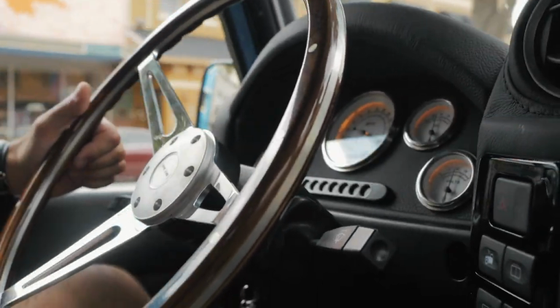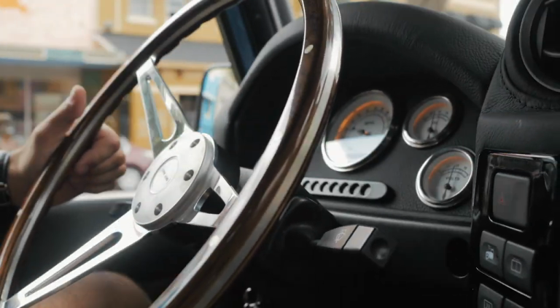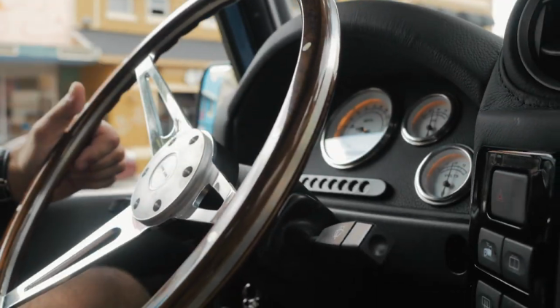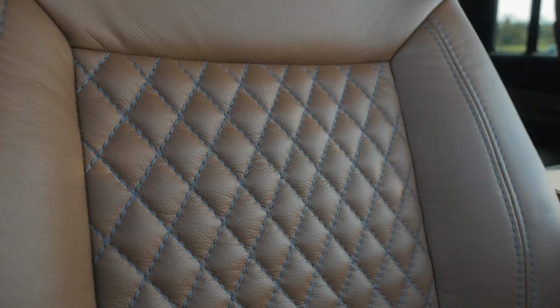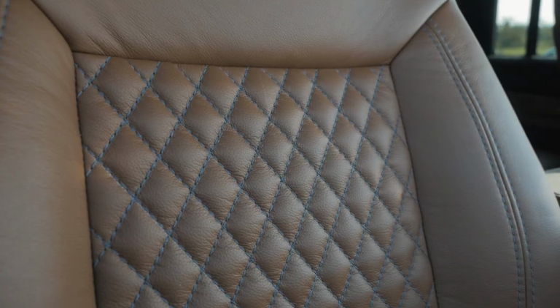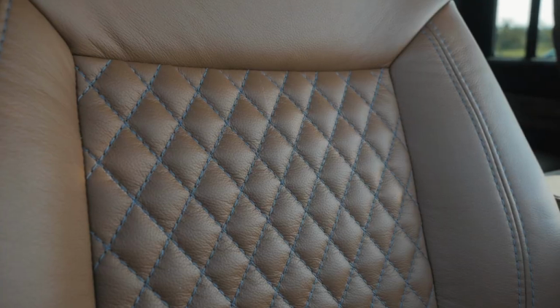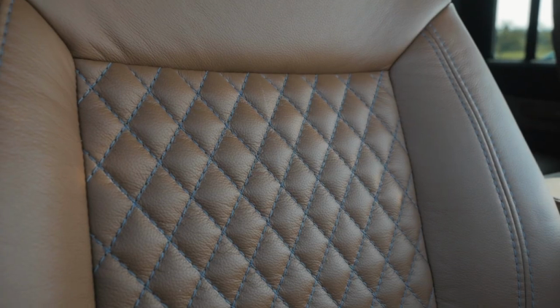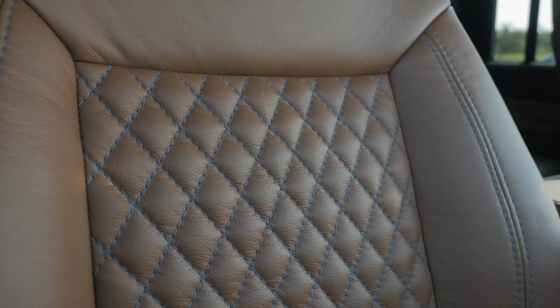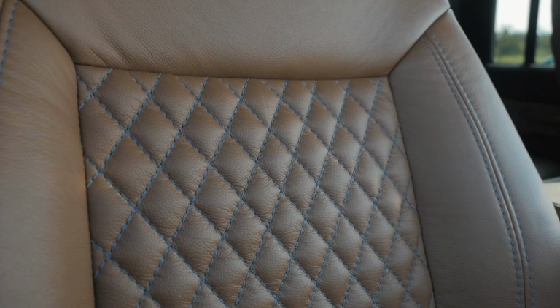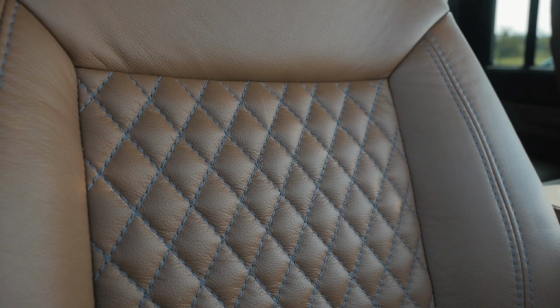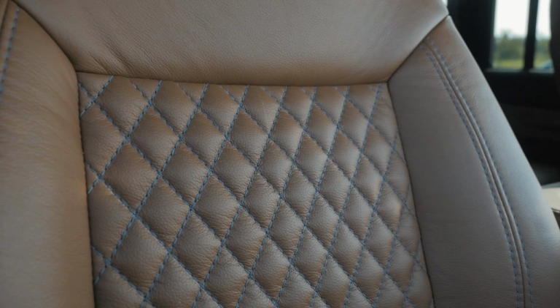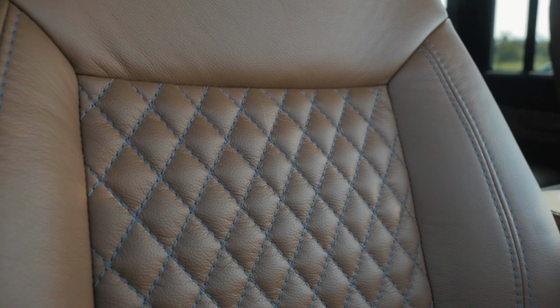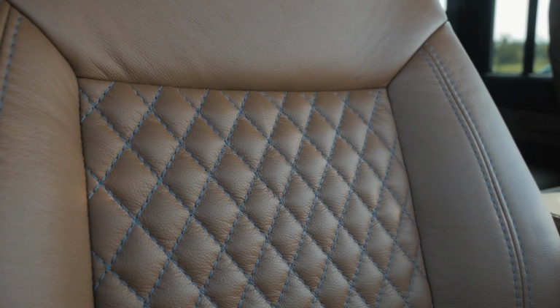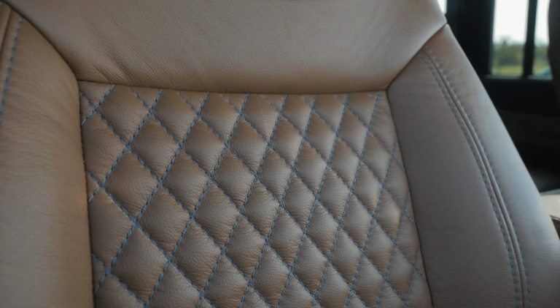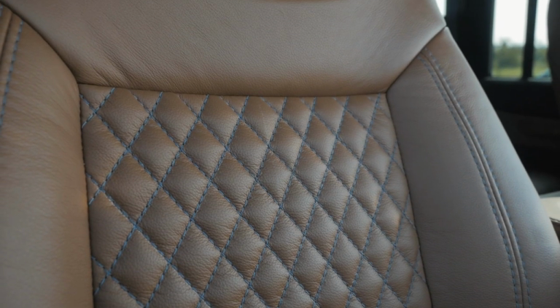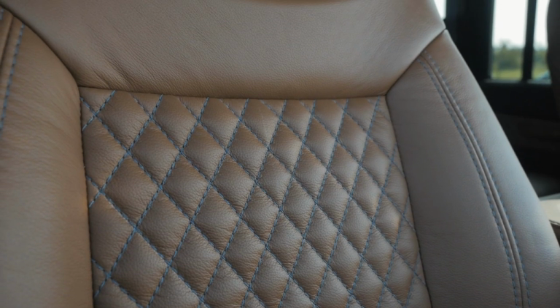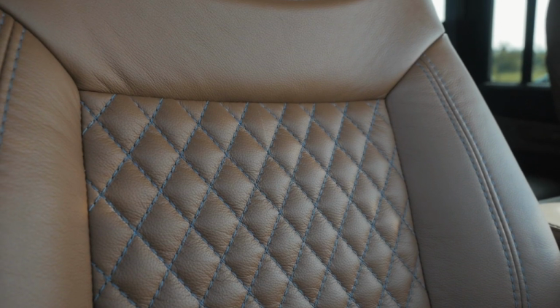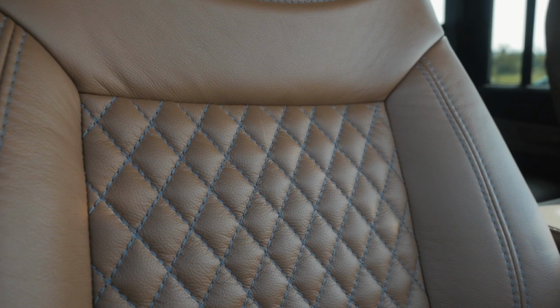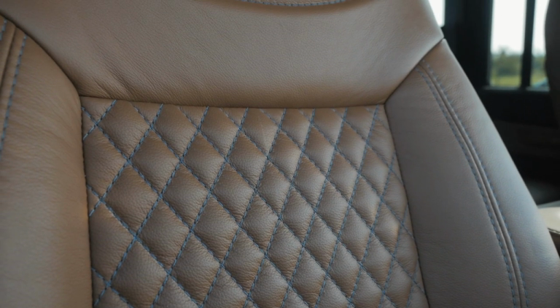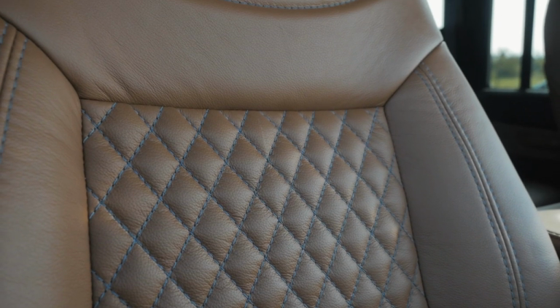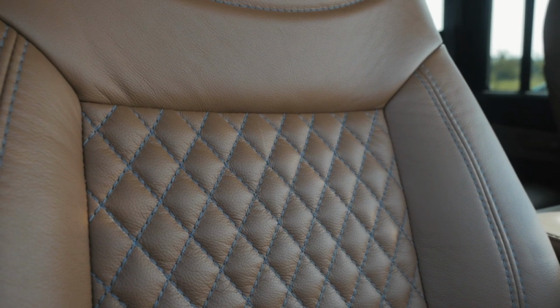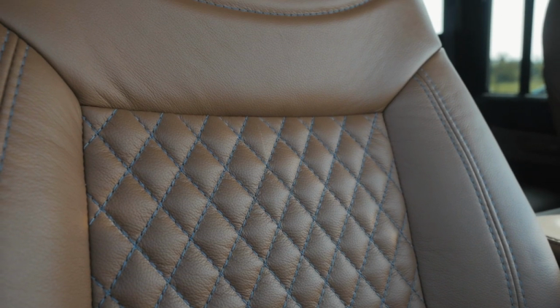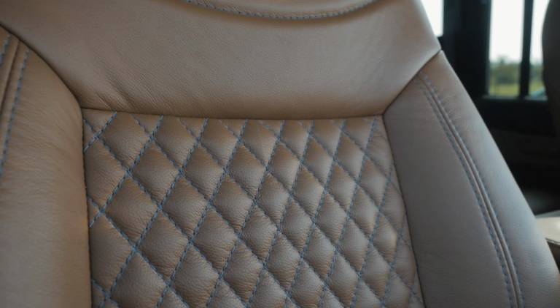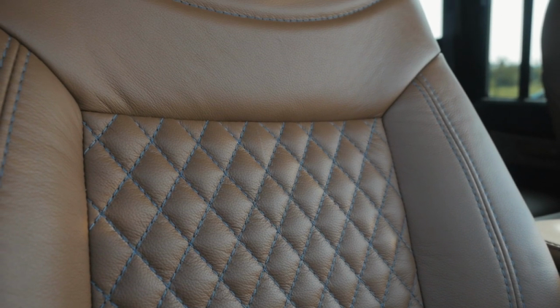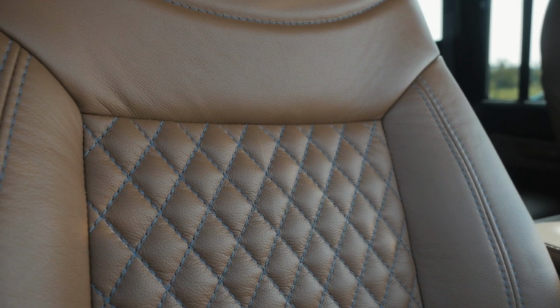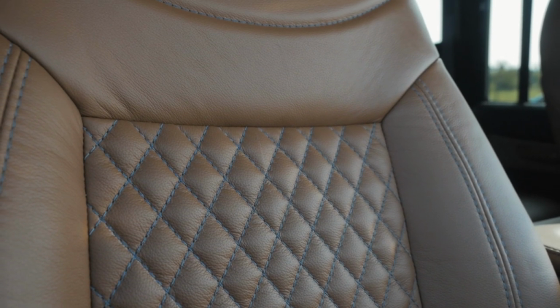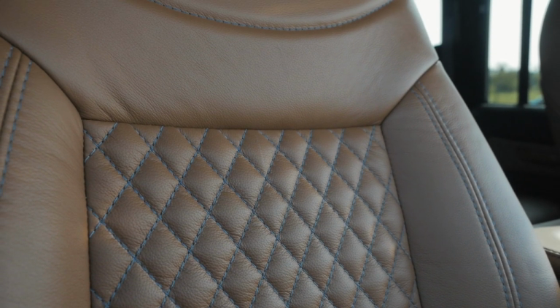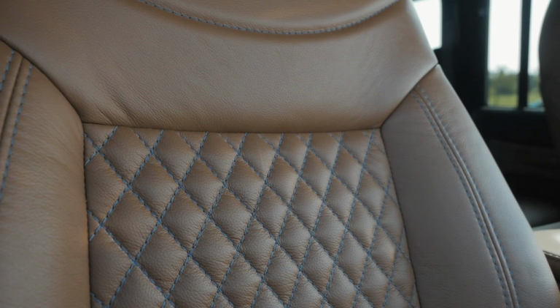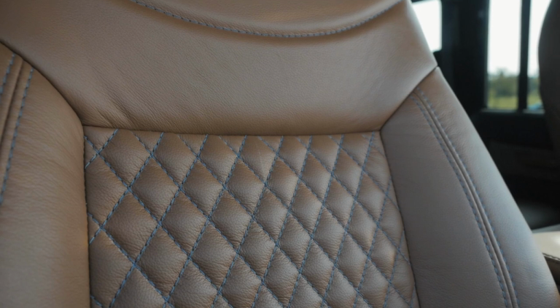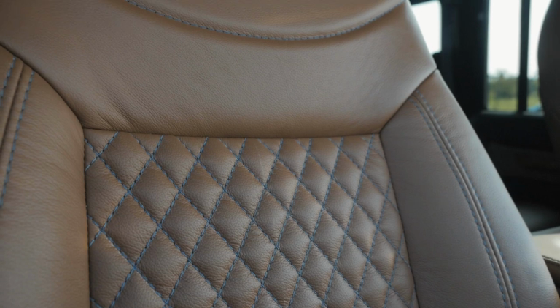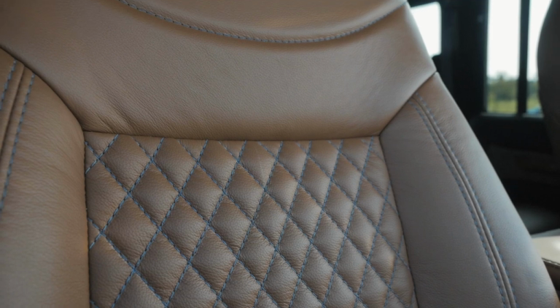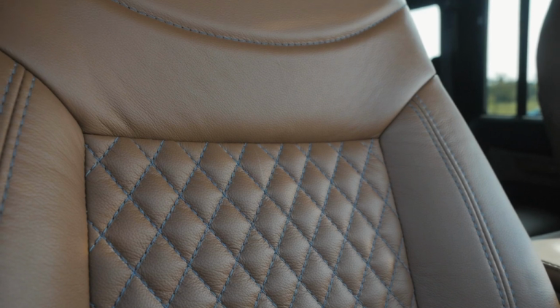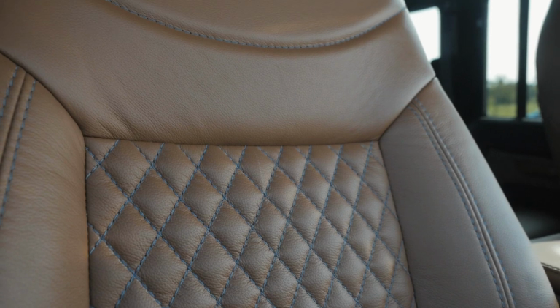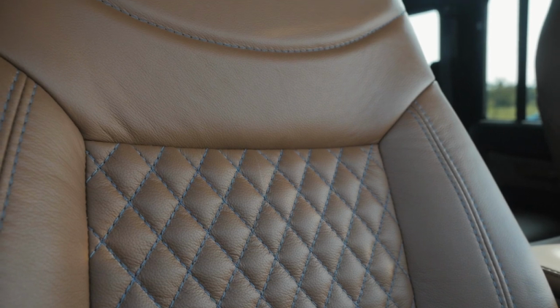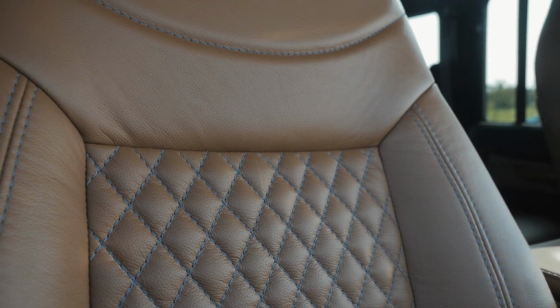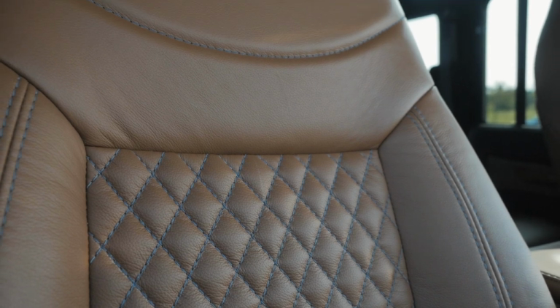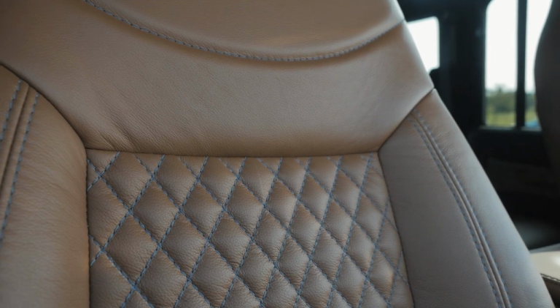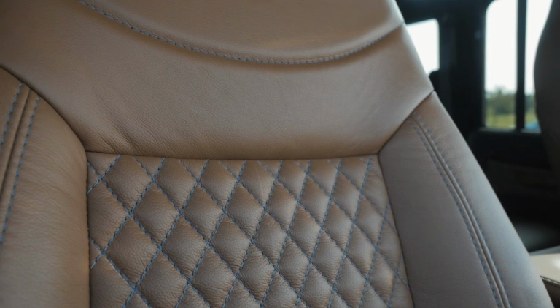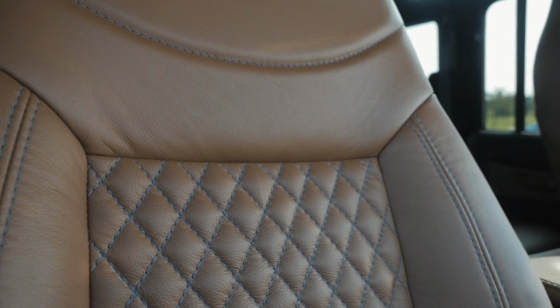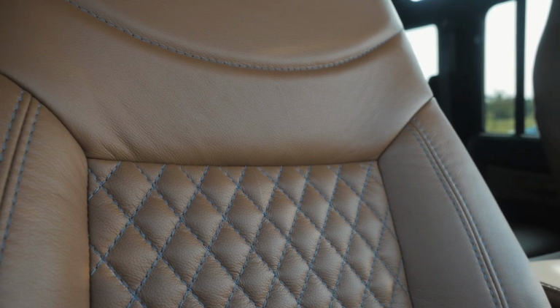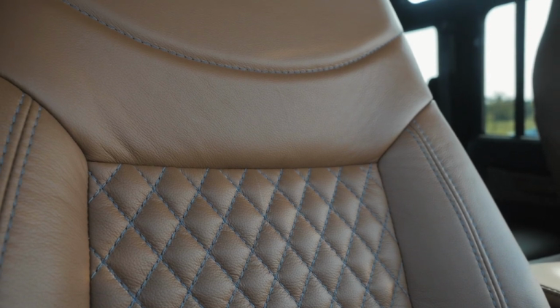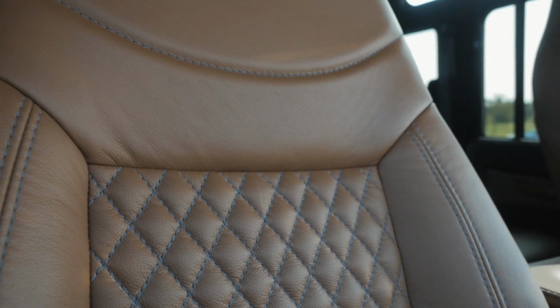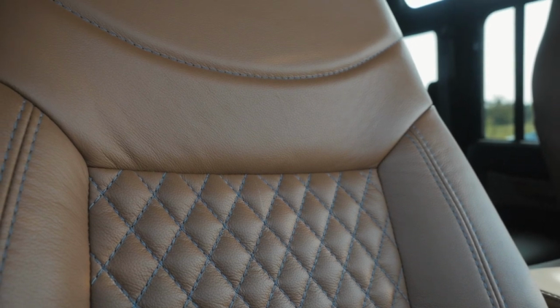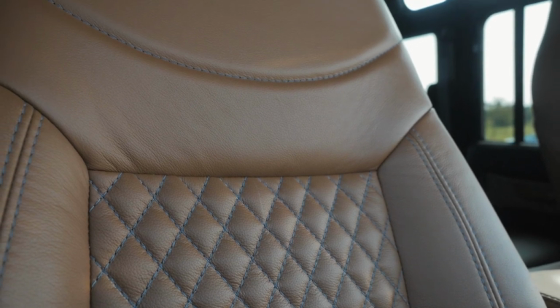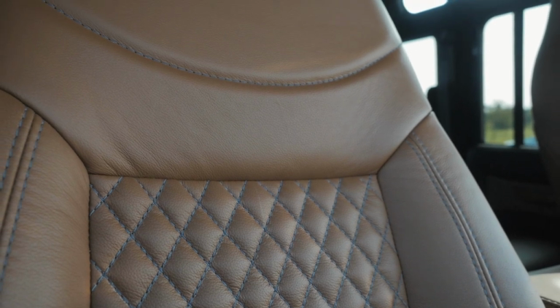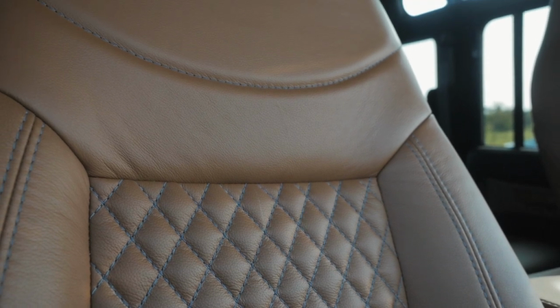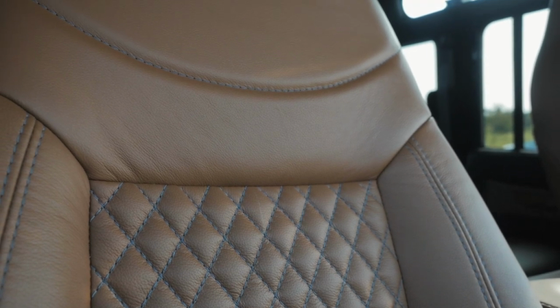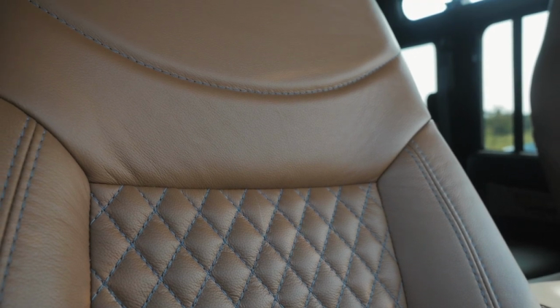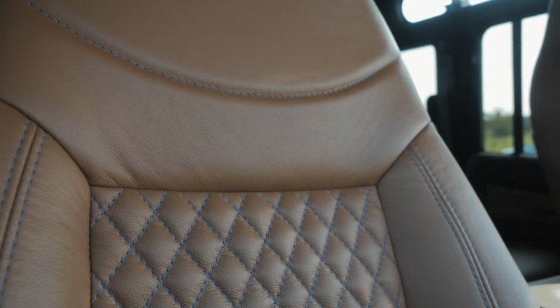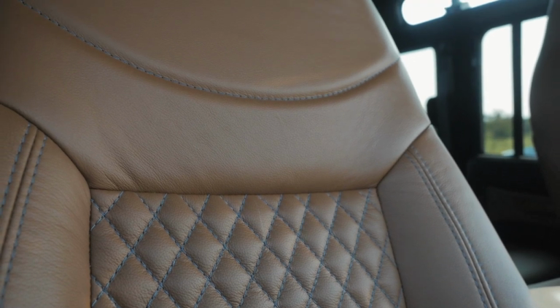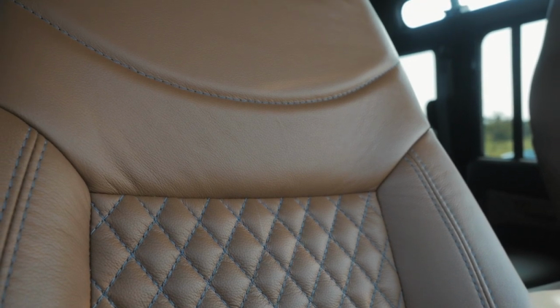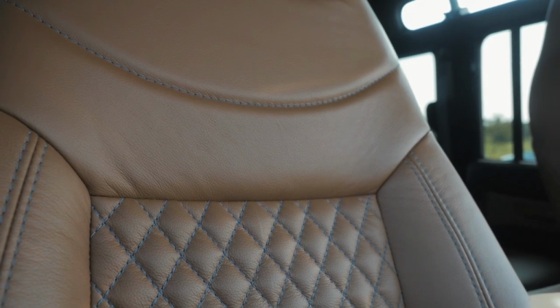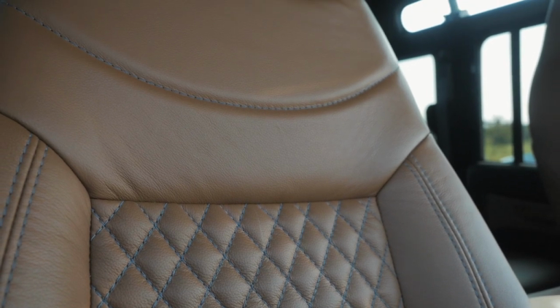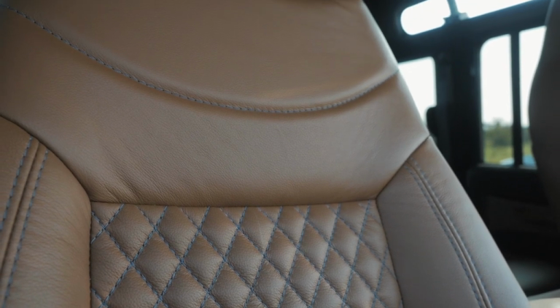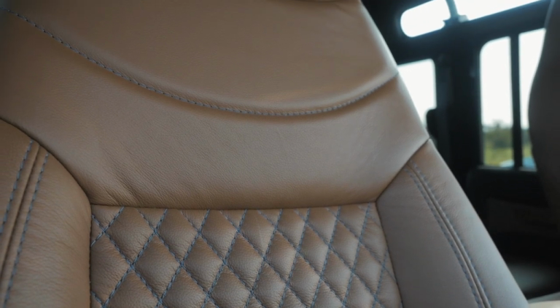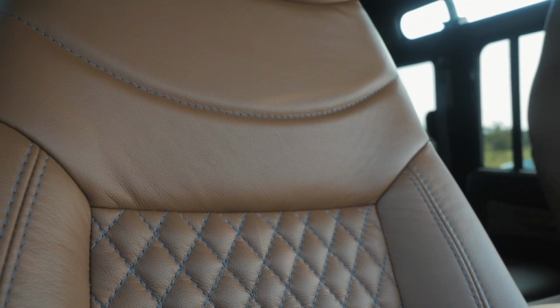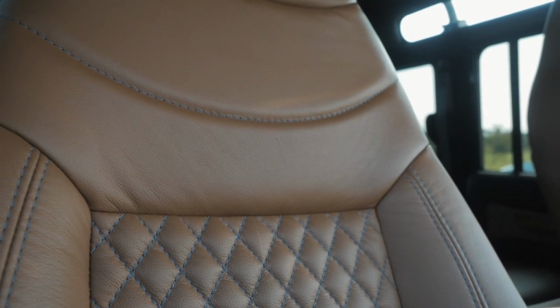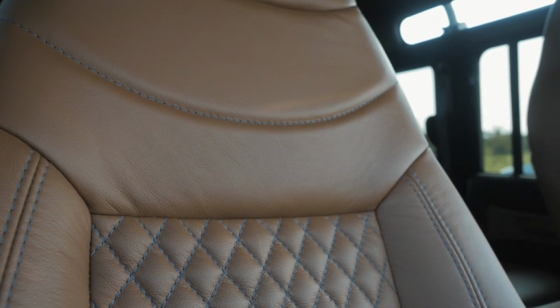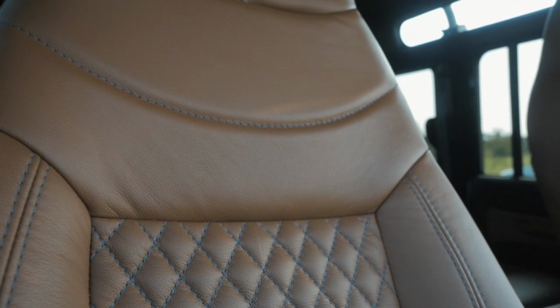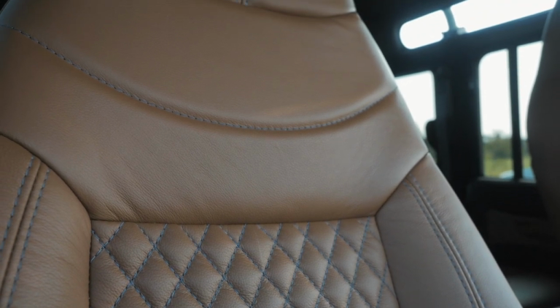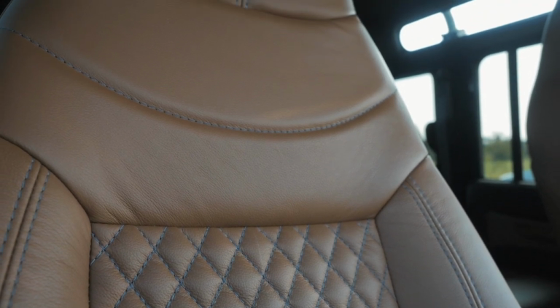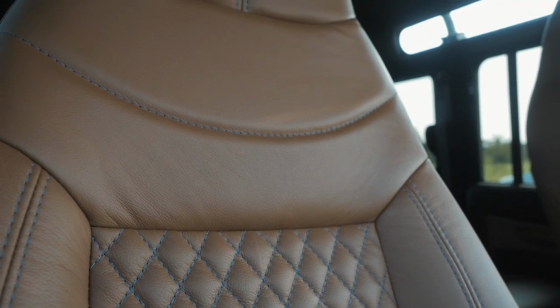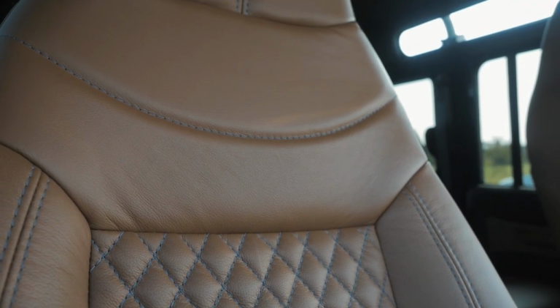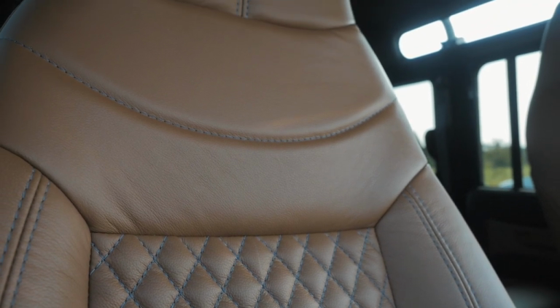Each seat is wrapped in diamond BMW saddle leather, stitched together in a stunning navy colour to tie in with the exterior.